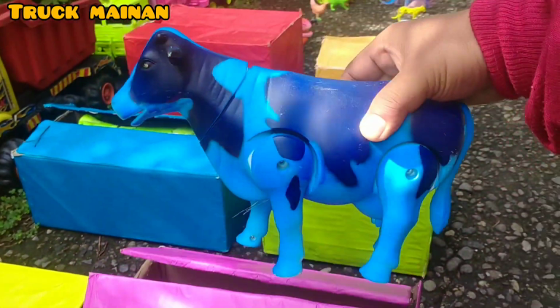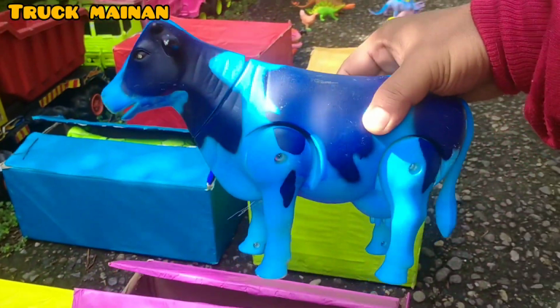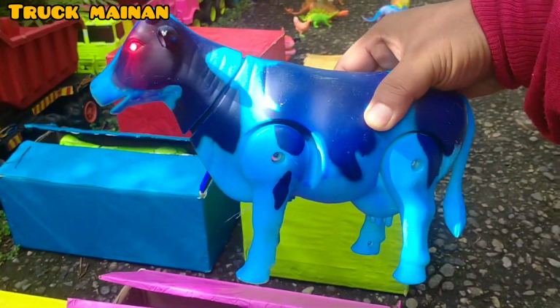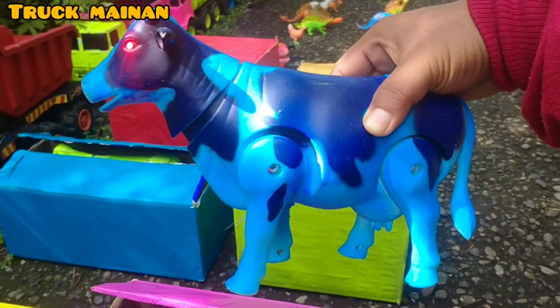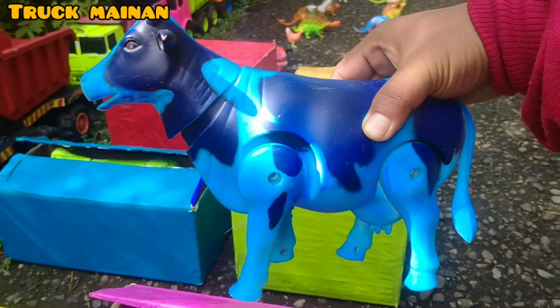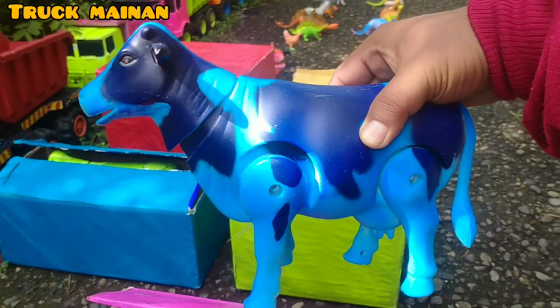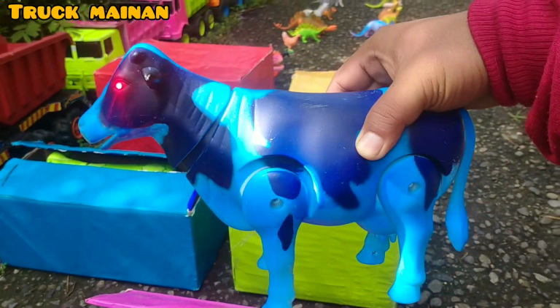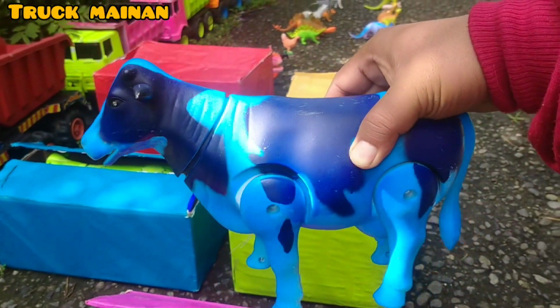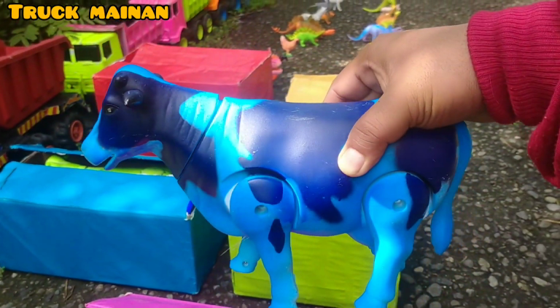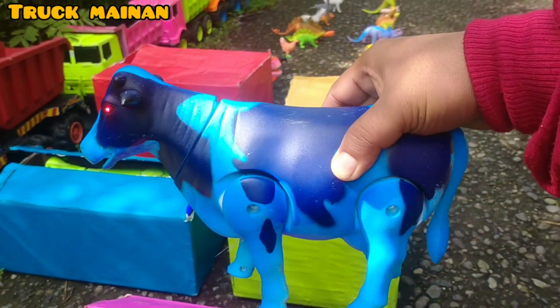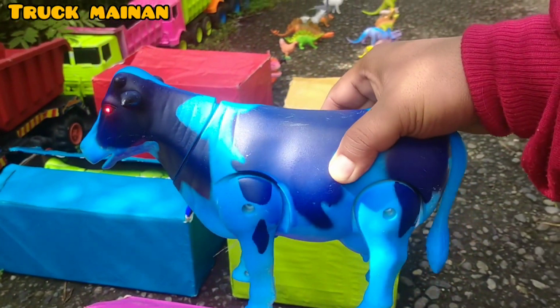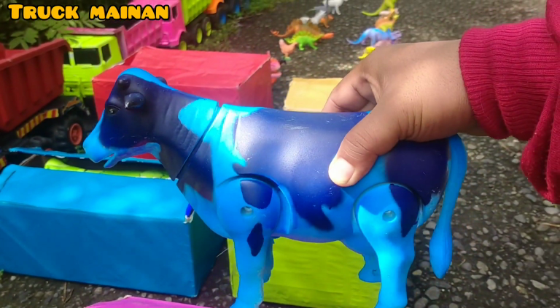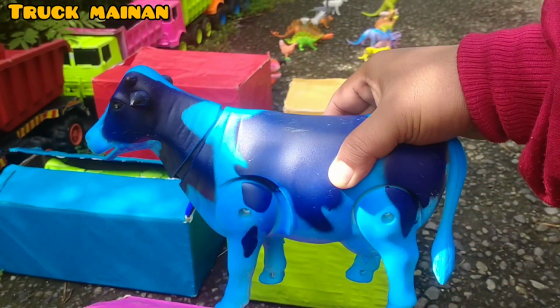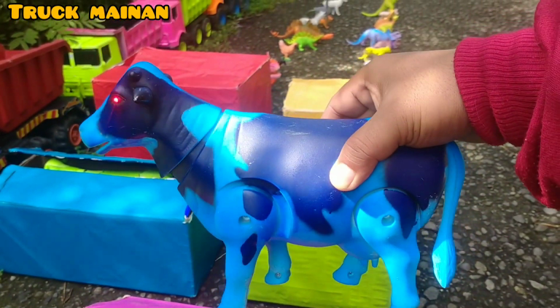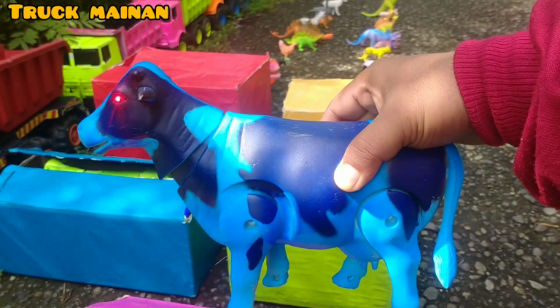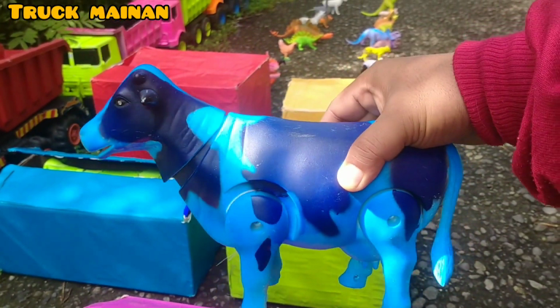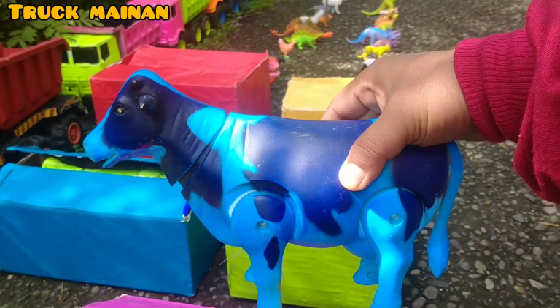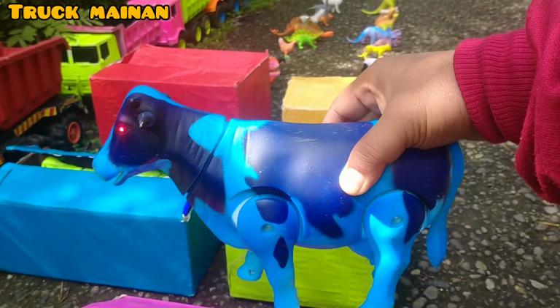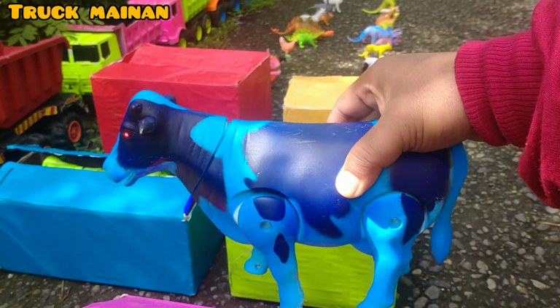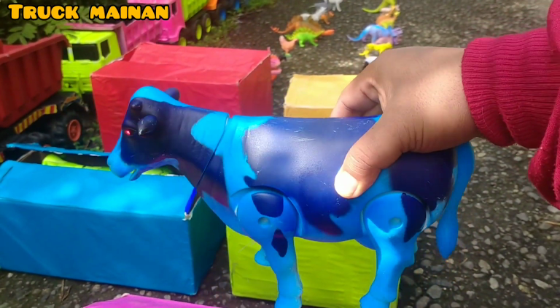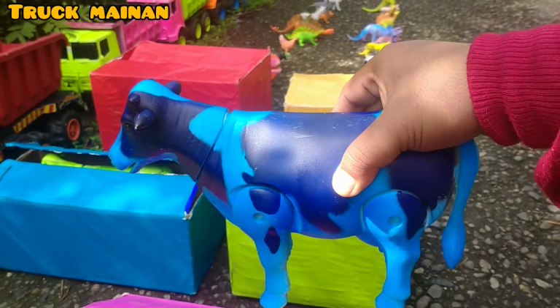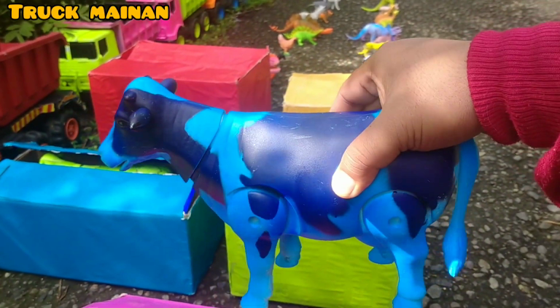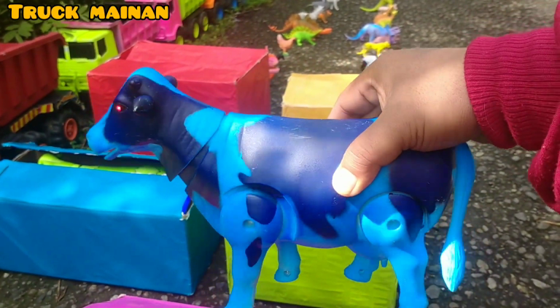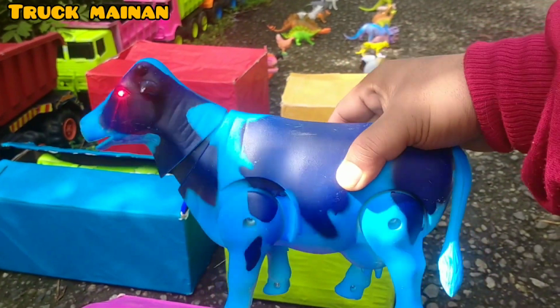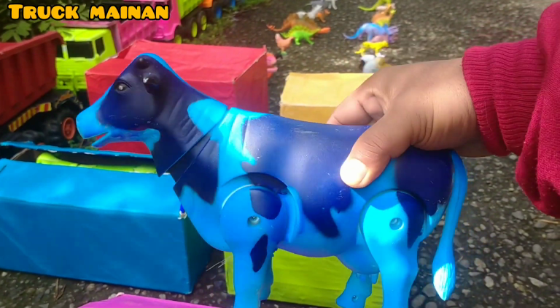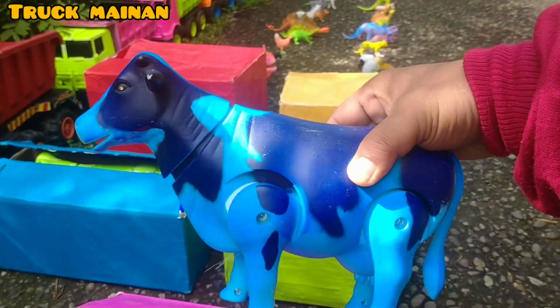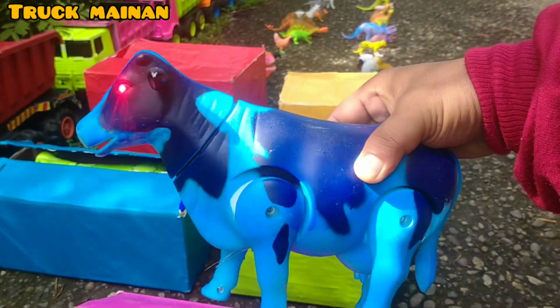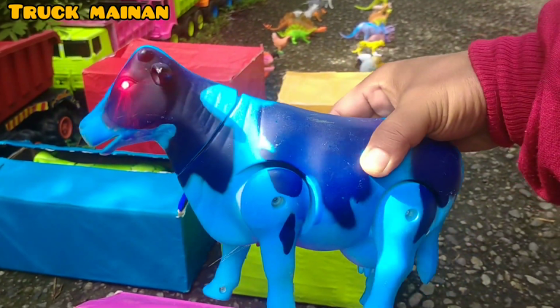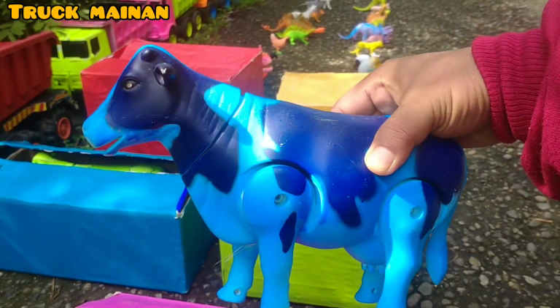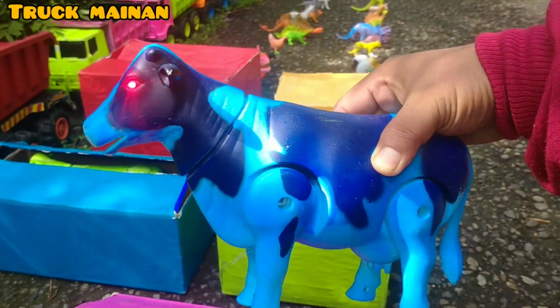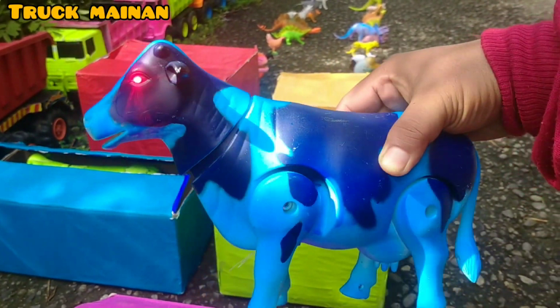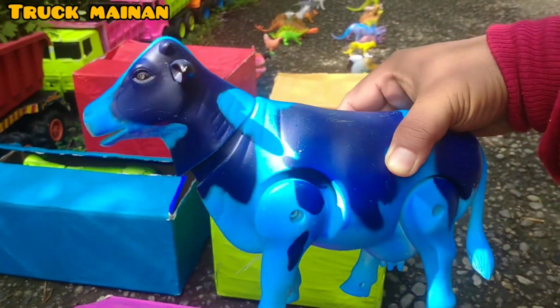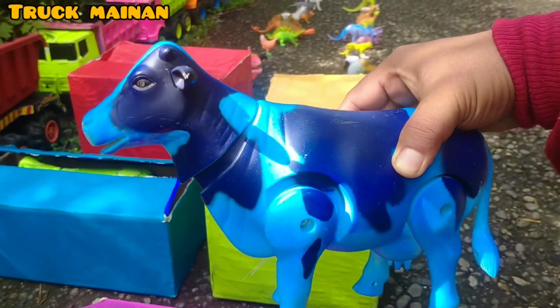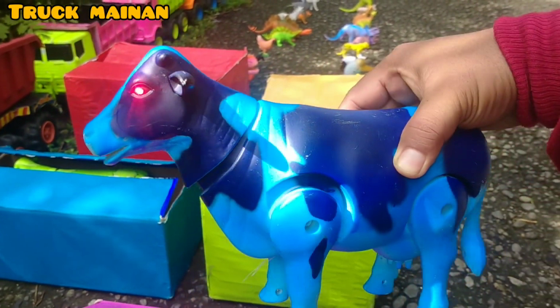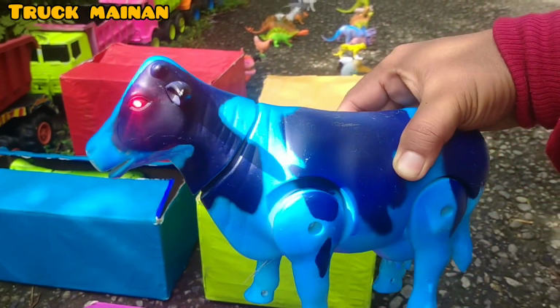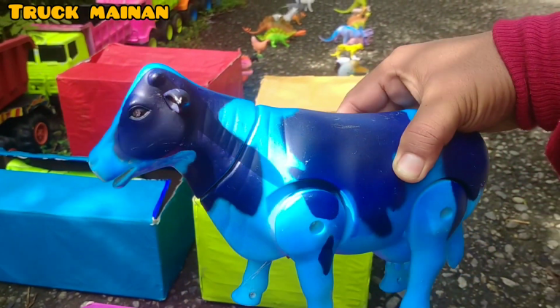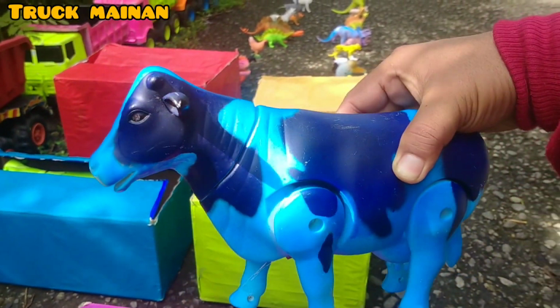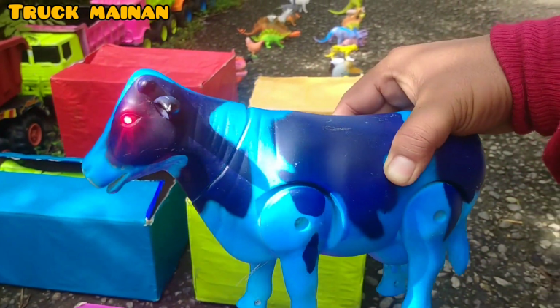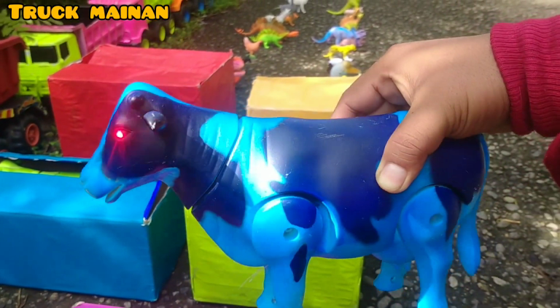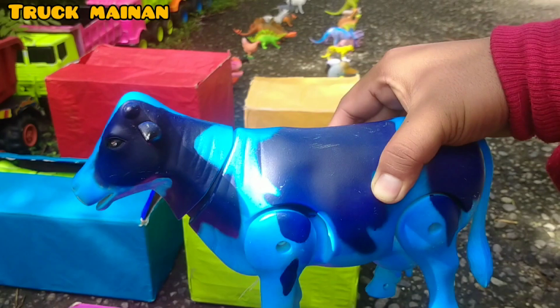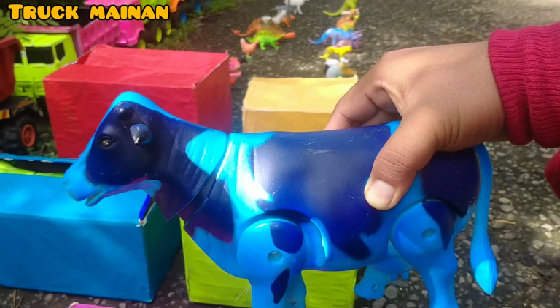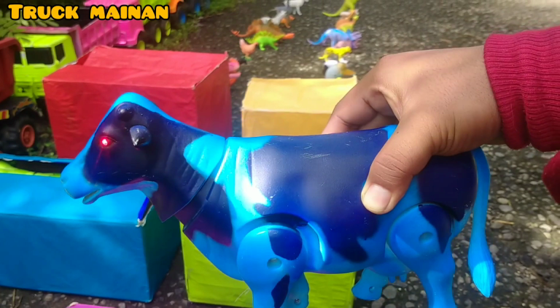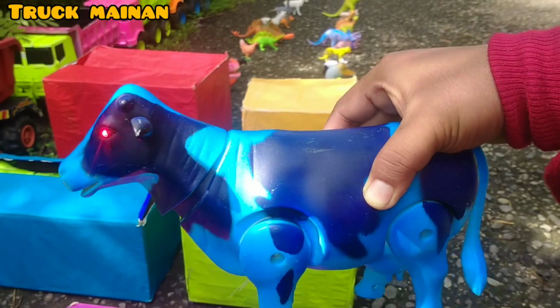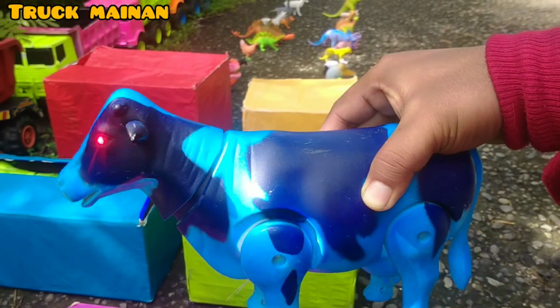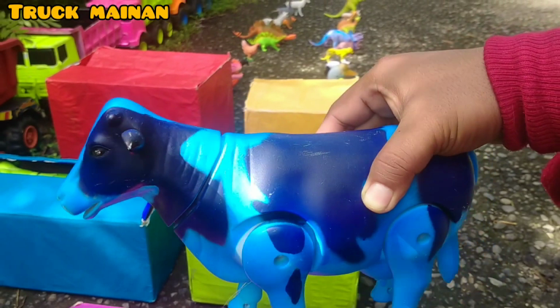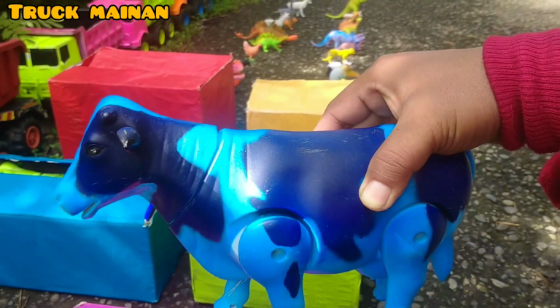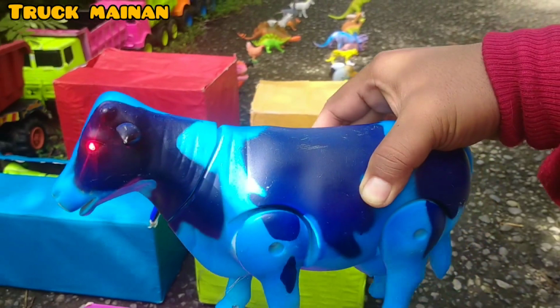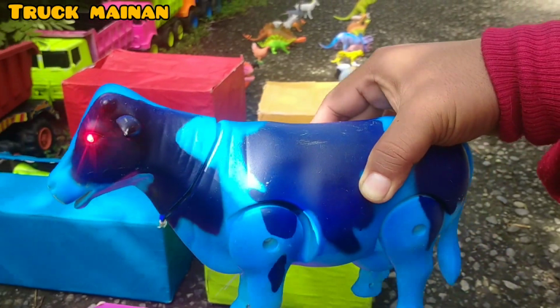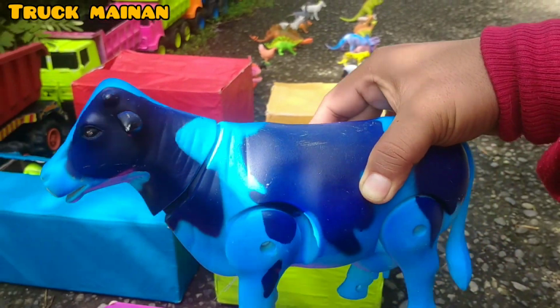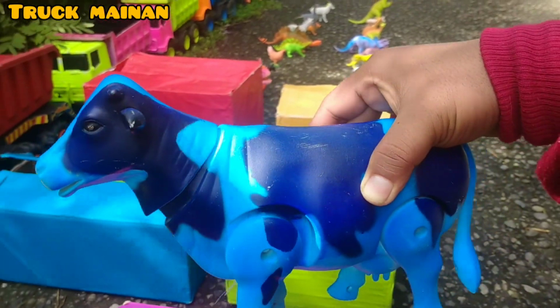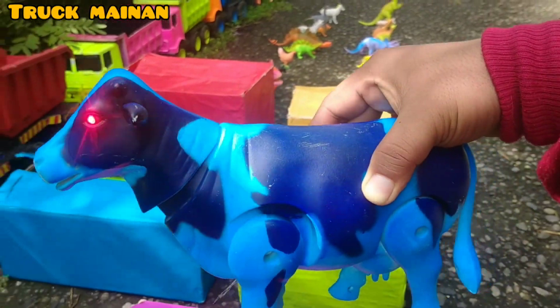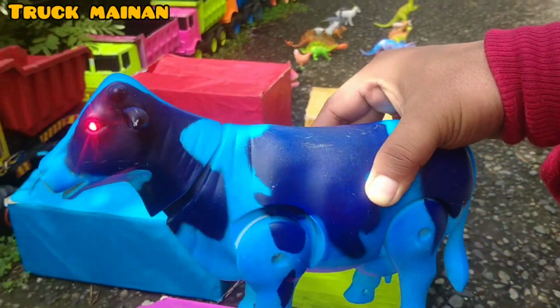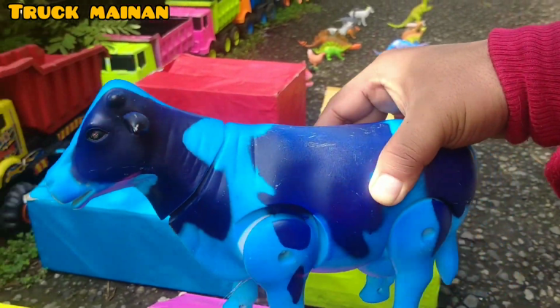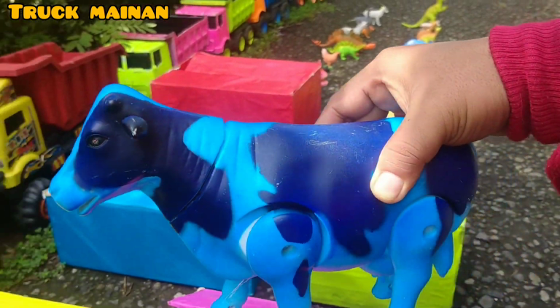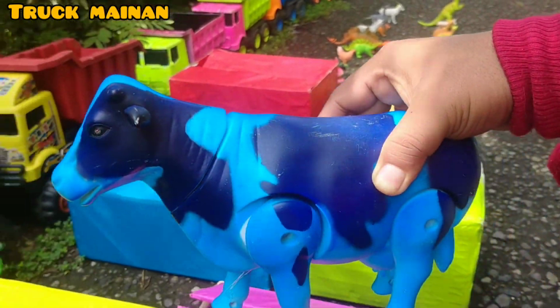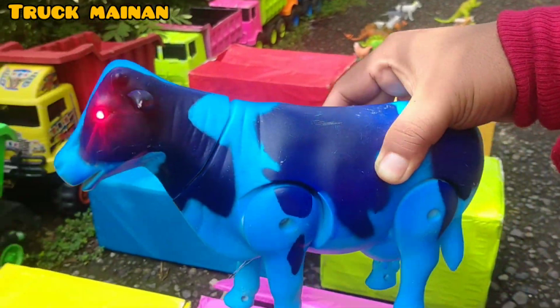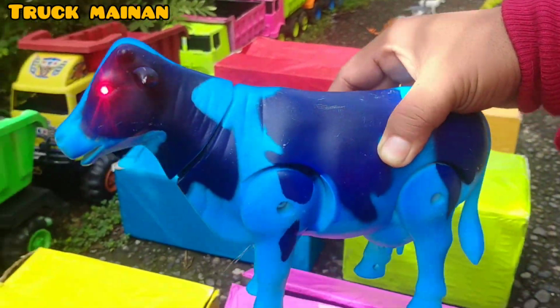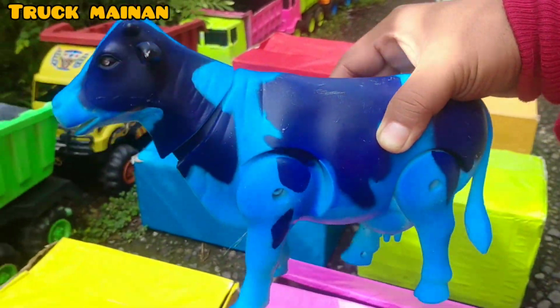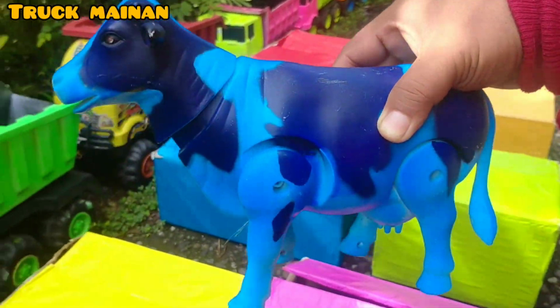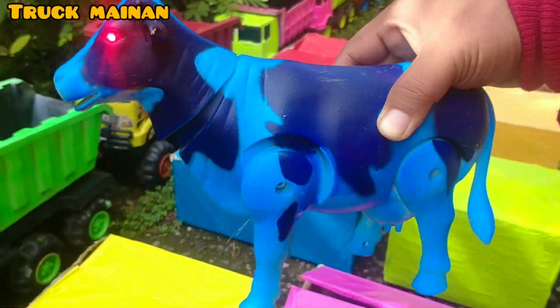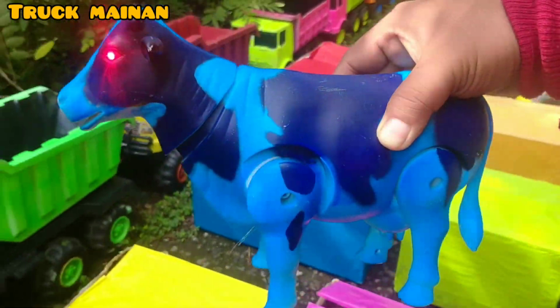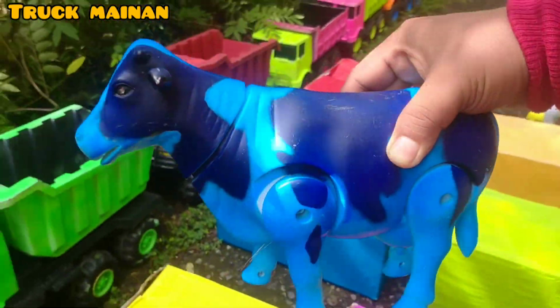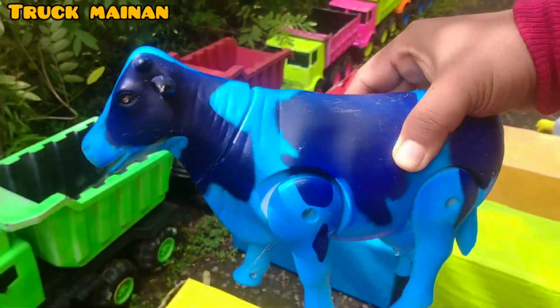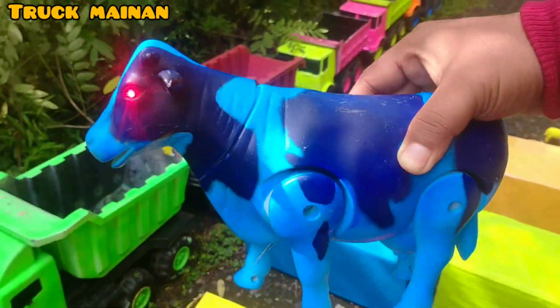Ini sapi belang warna biru, teman-teman. Wah, keren sekali. Kita langsung naikkan di truk. (This is a blue striped cow, friends. Wow, so cool. Let's put it on the truck.)